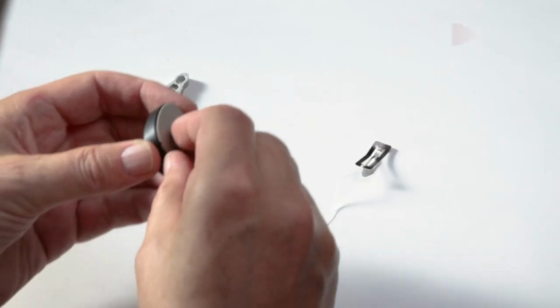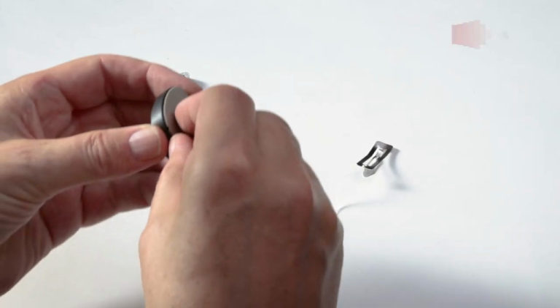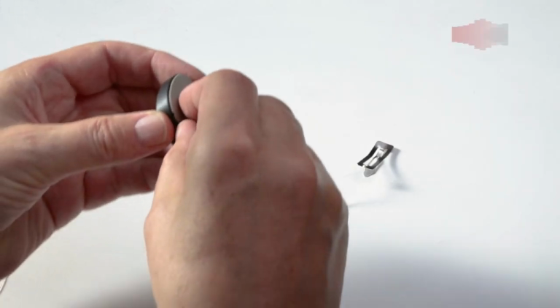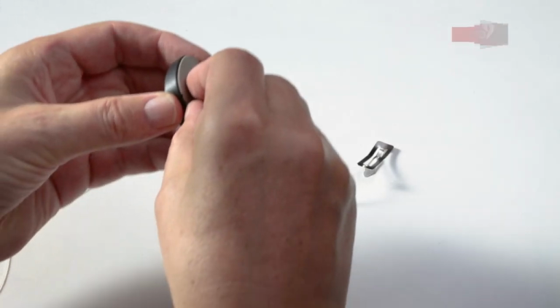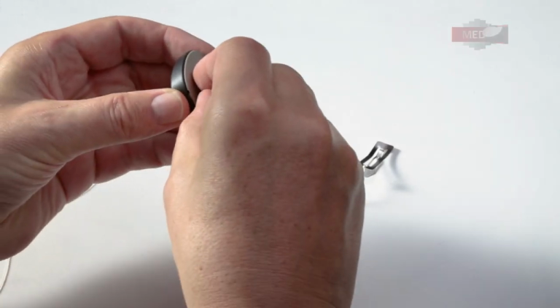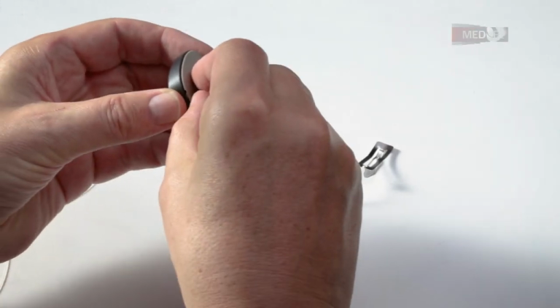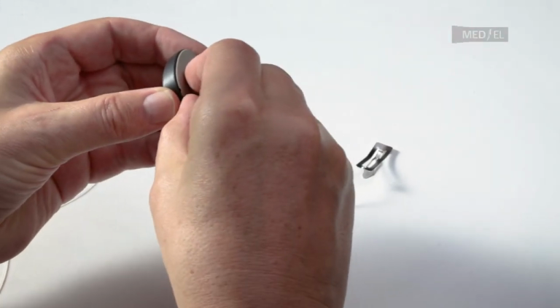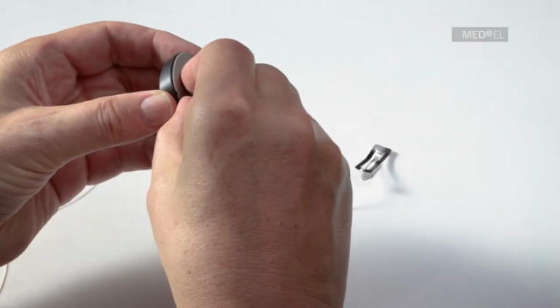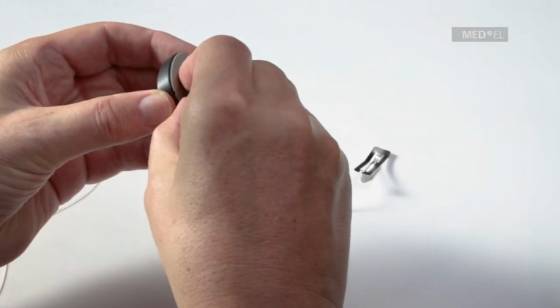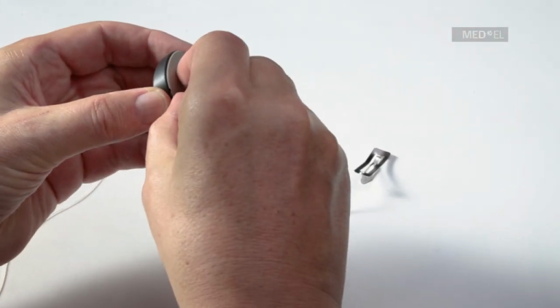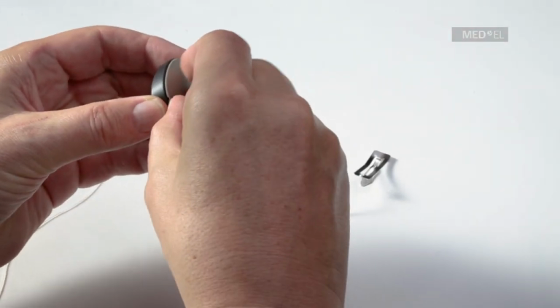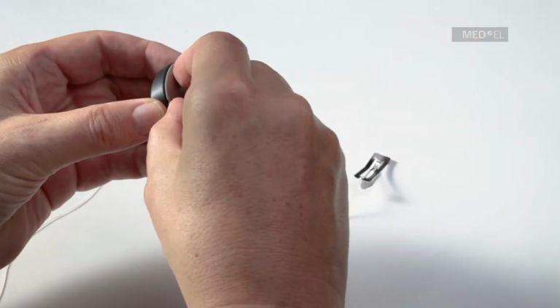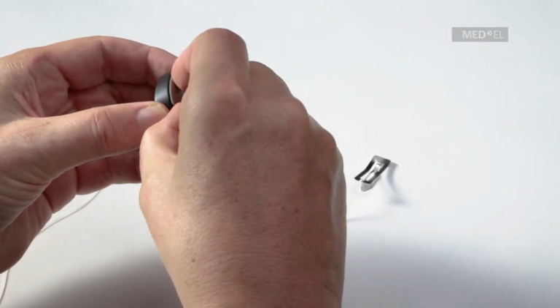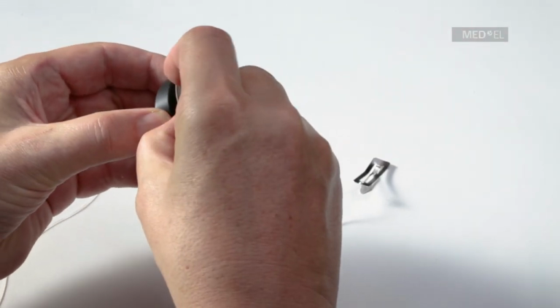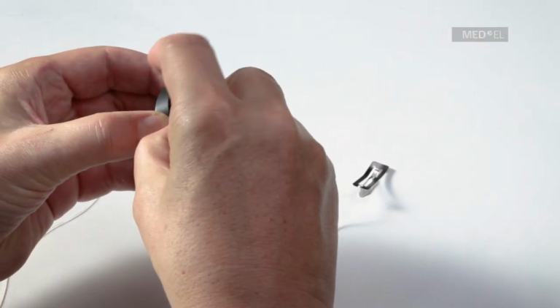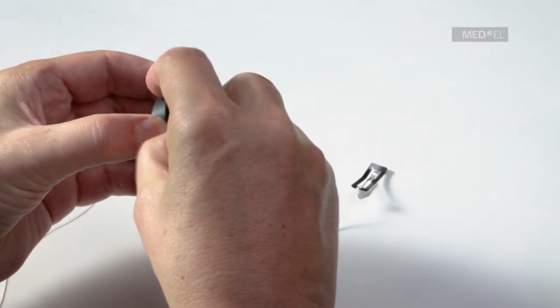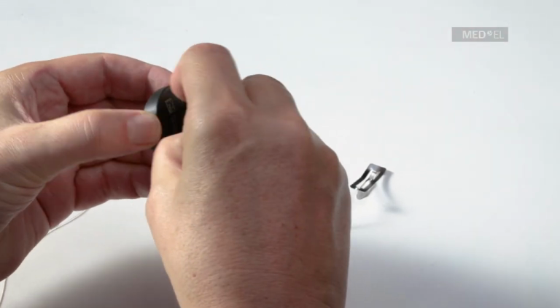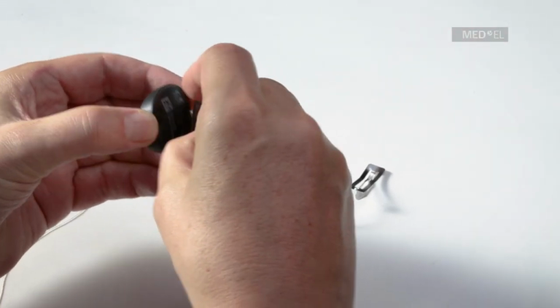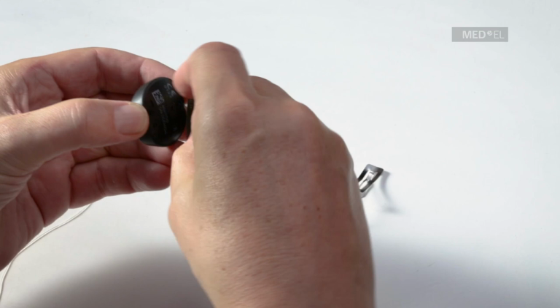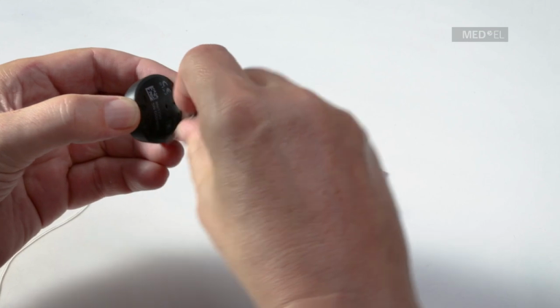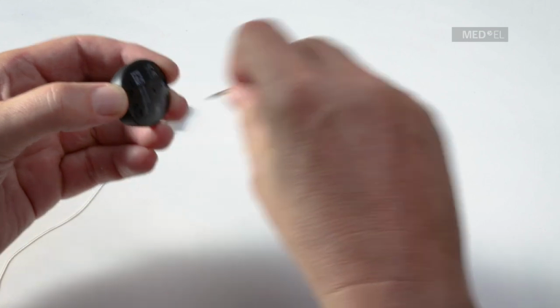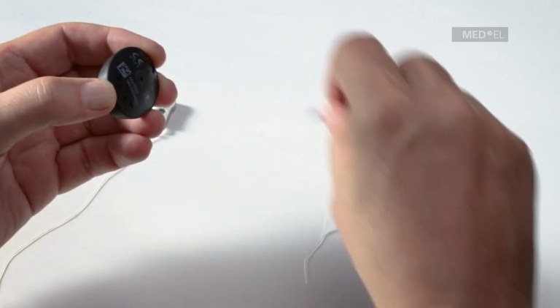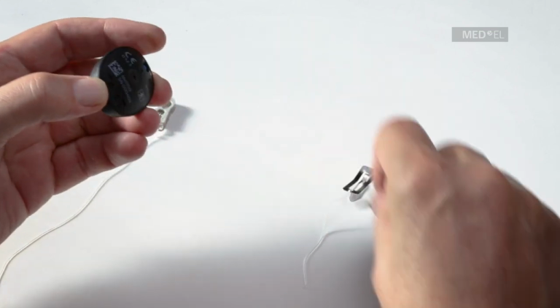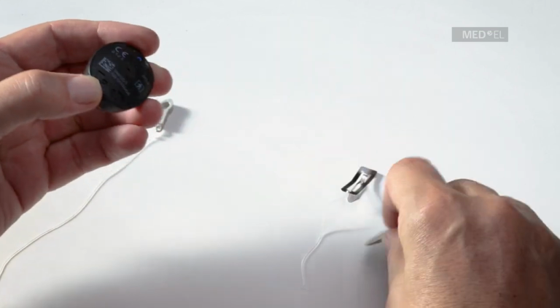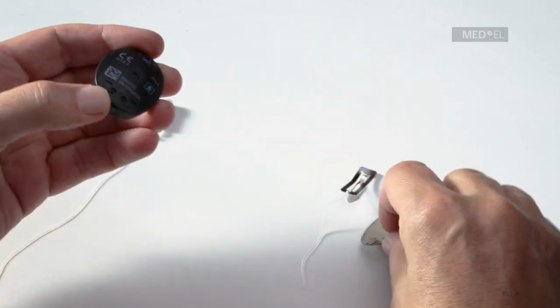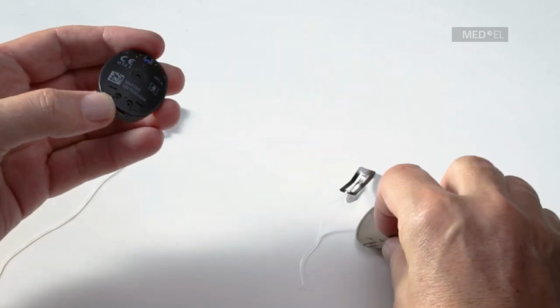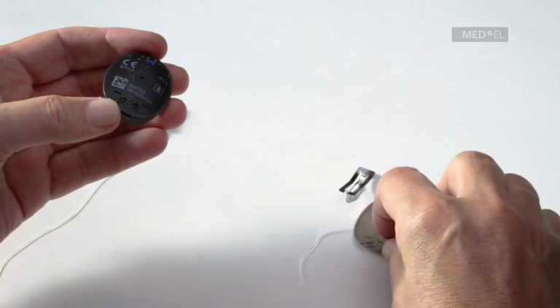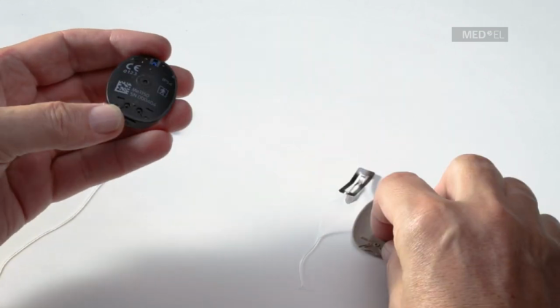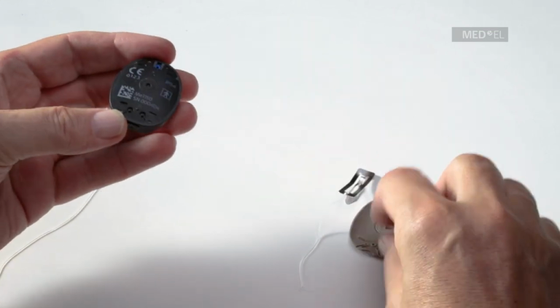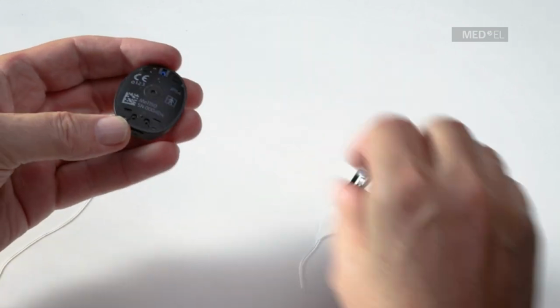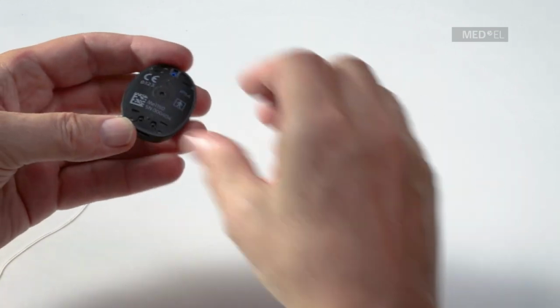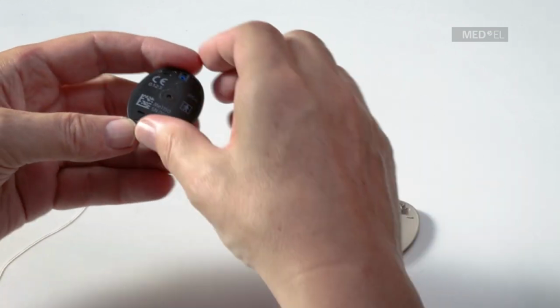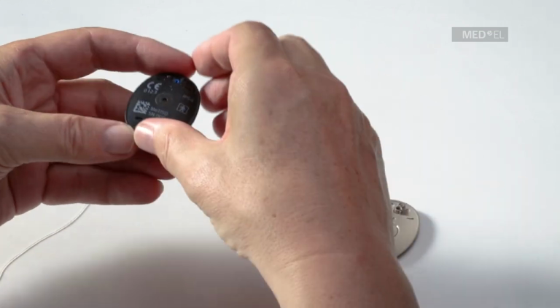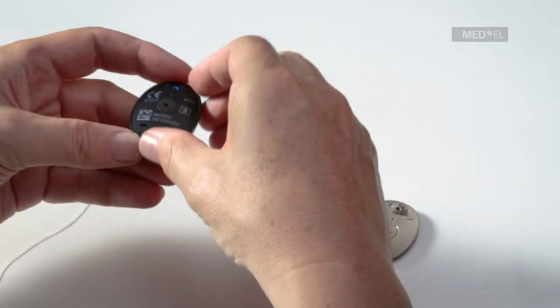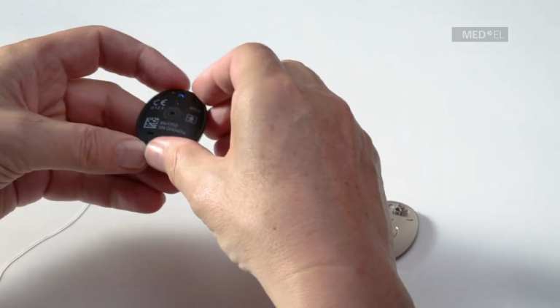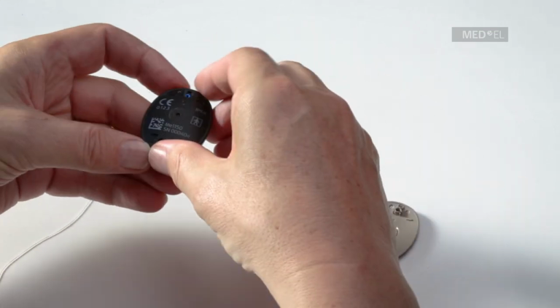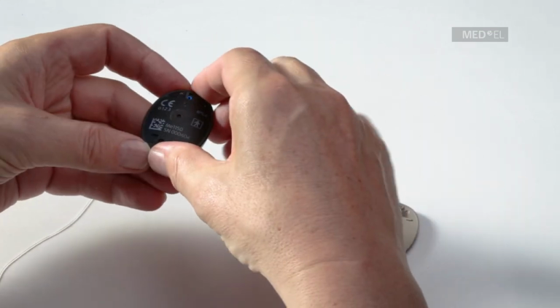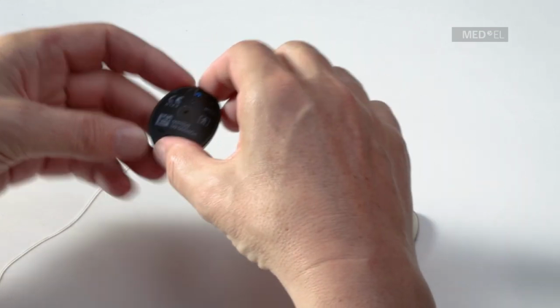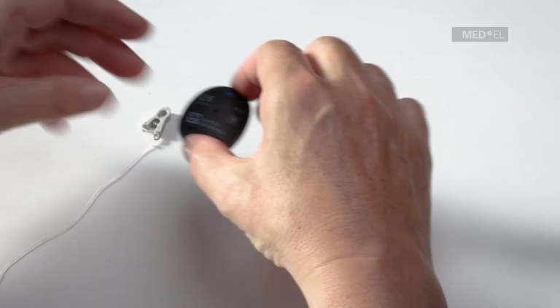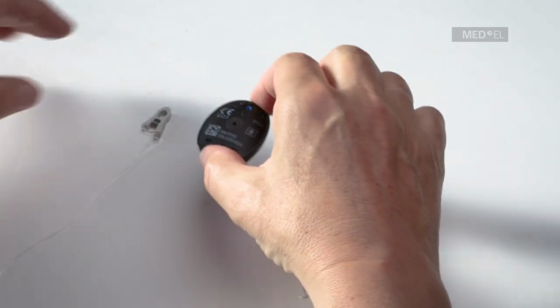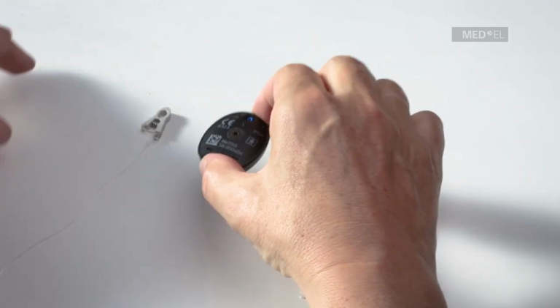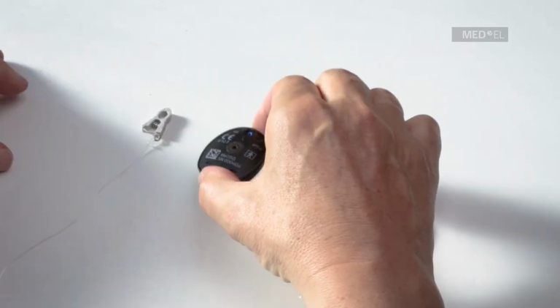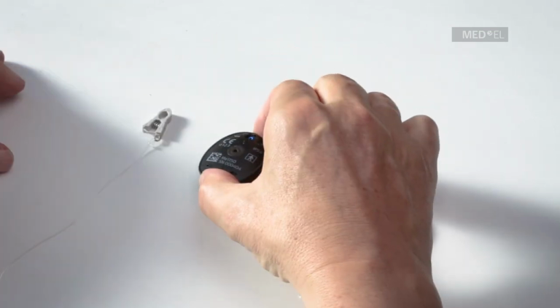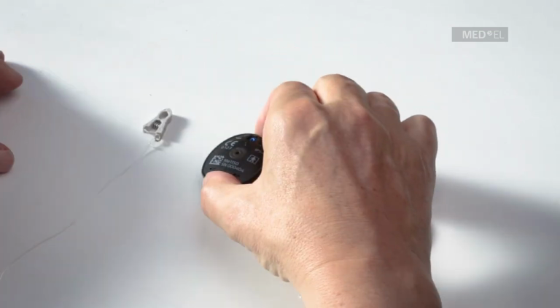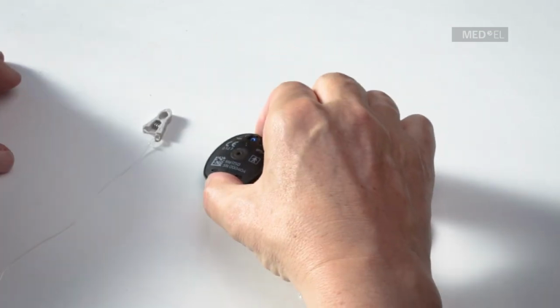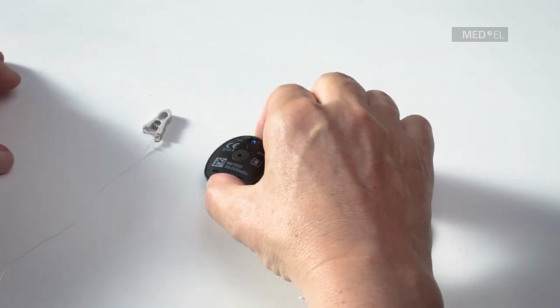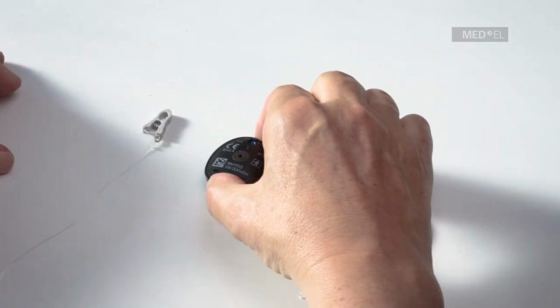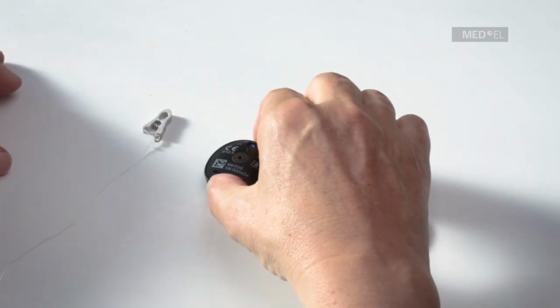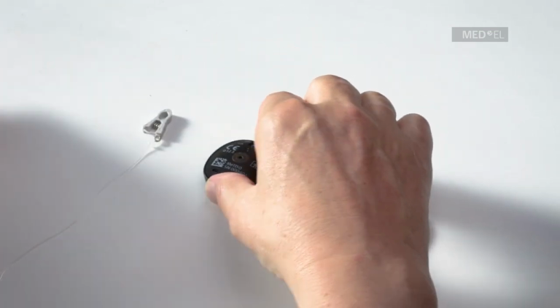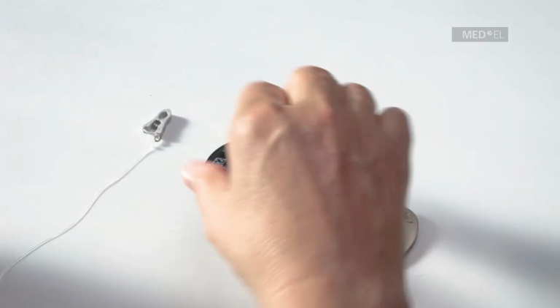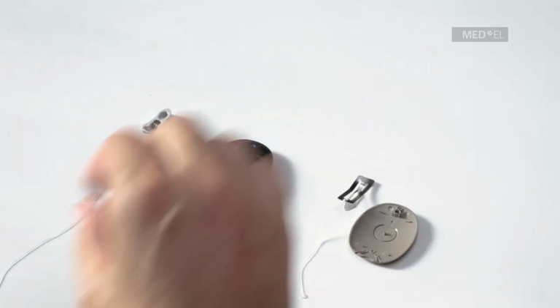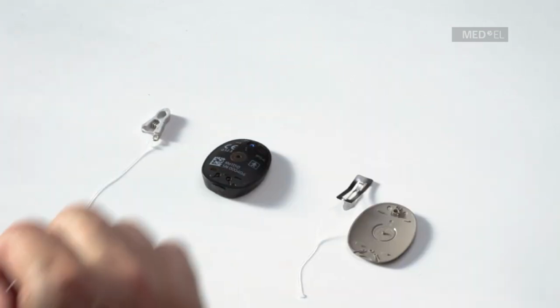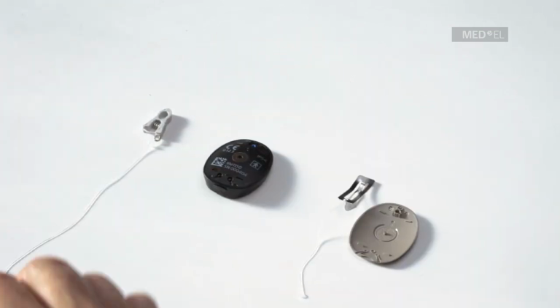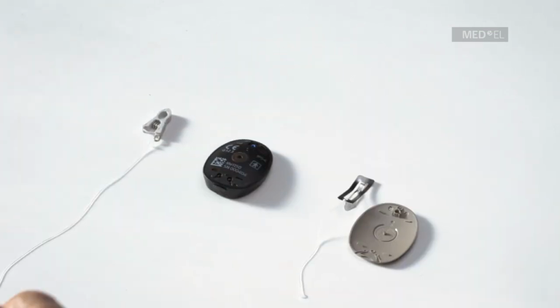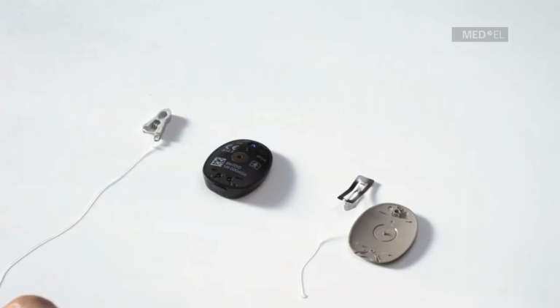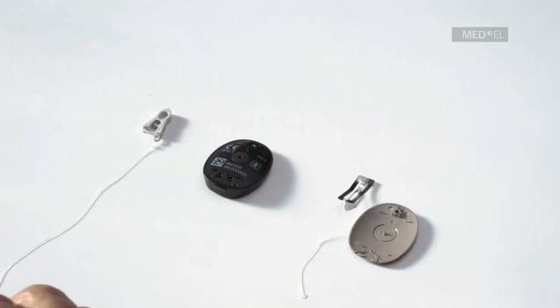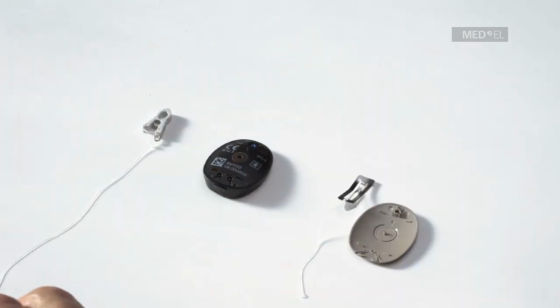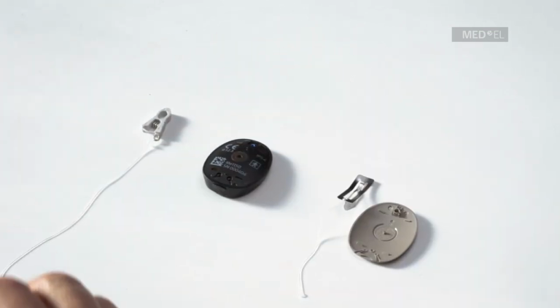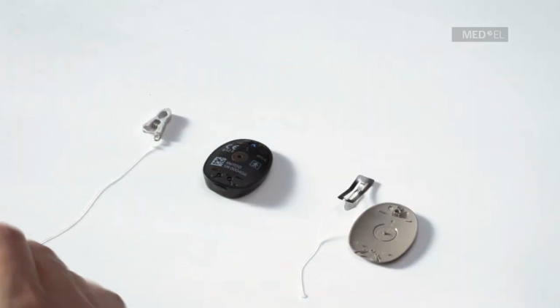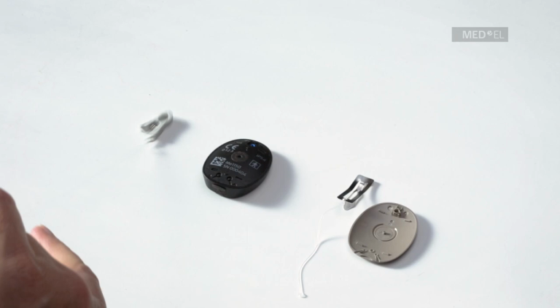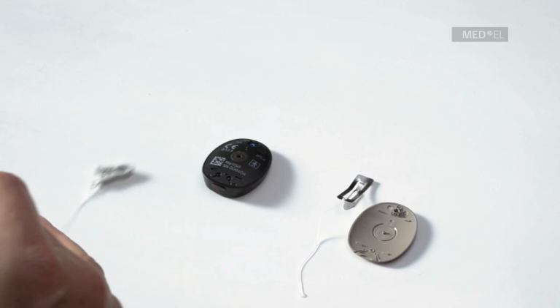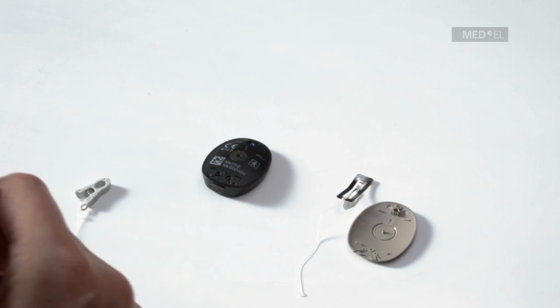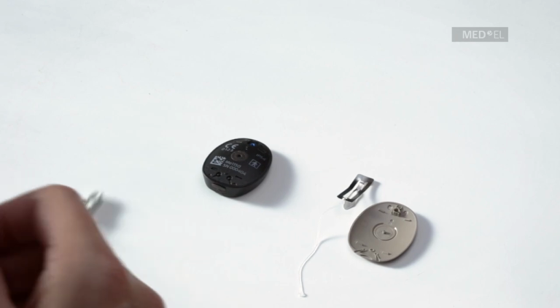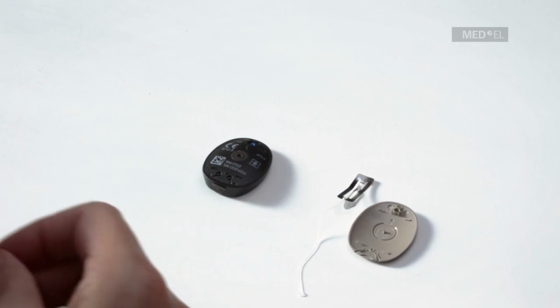There are two types of clip: the hair attachment clip and the clothes attachment clip. Both are attached to RONDO 2 in the same way.